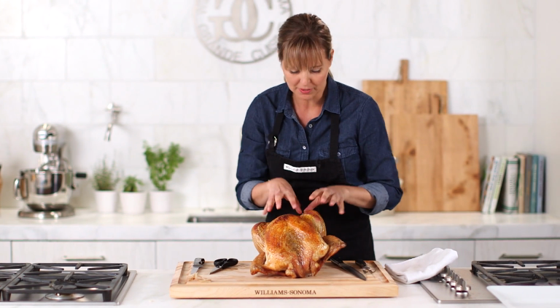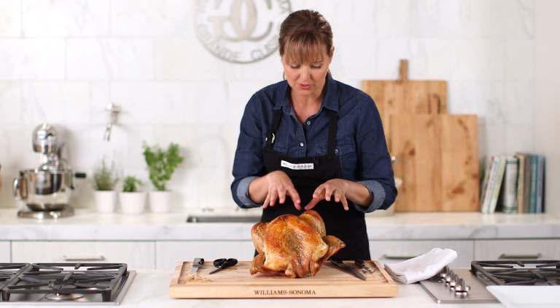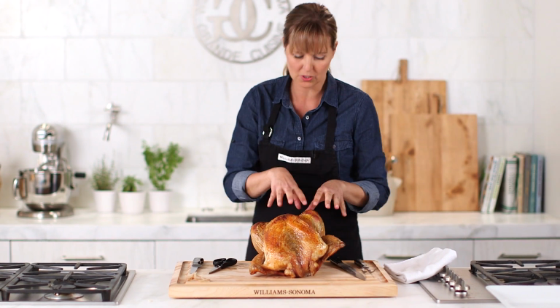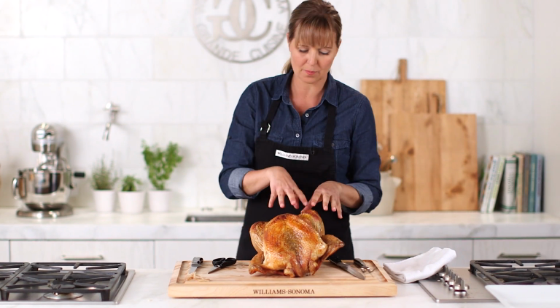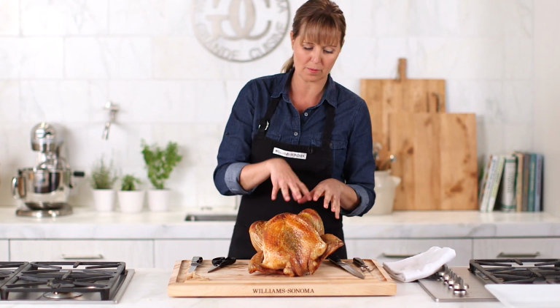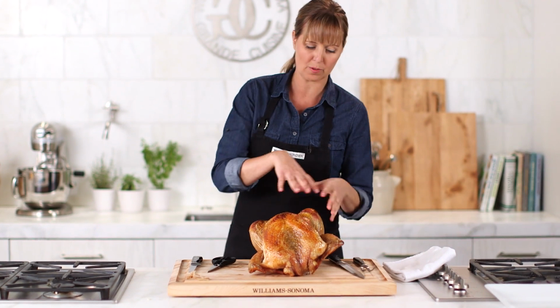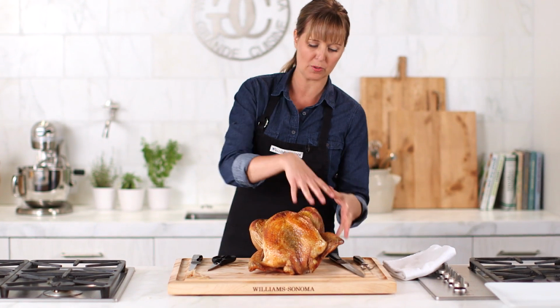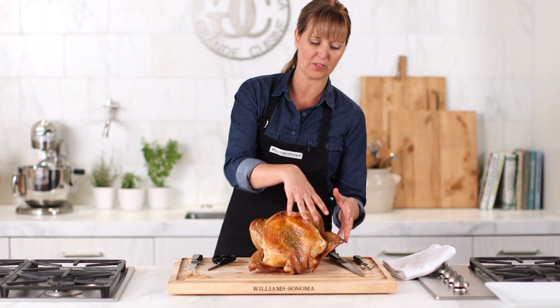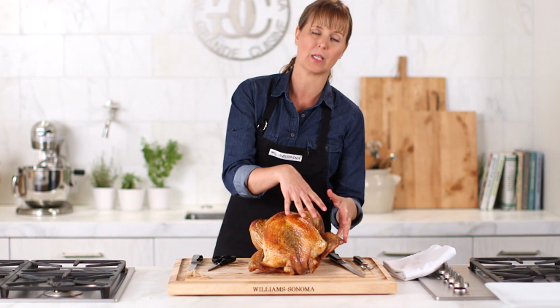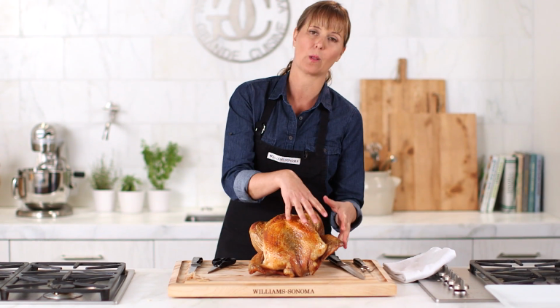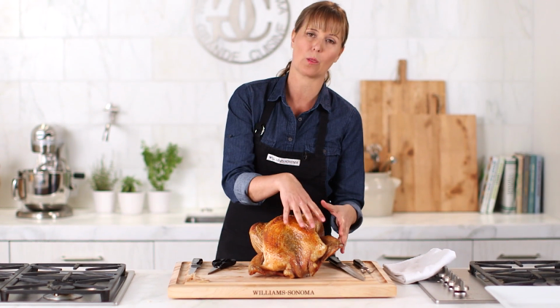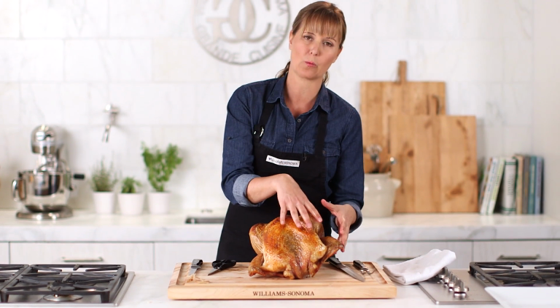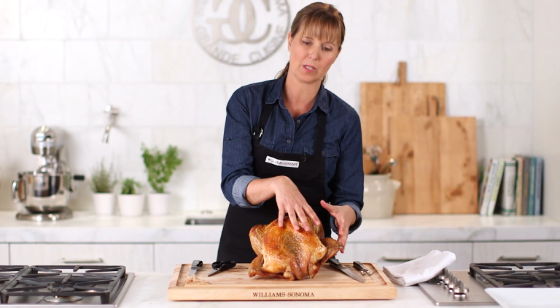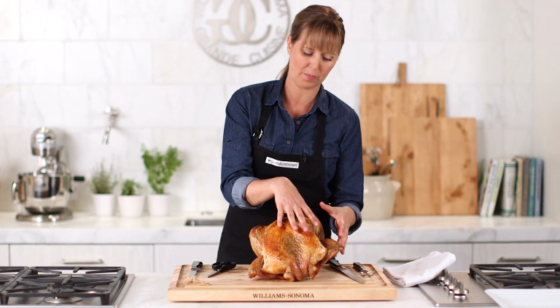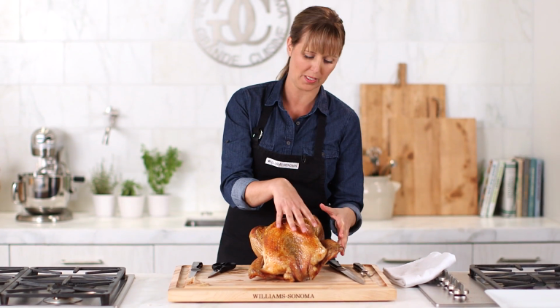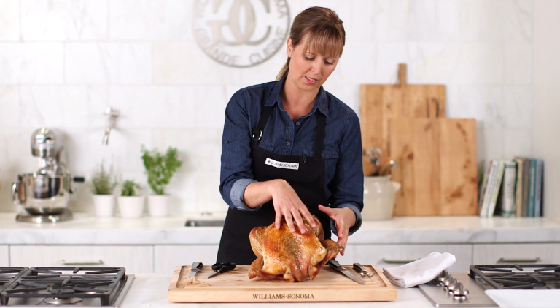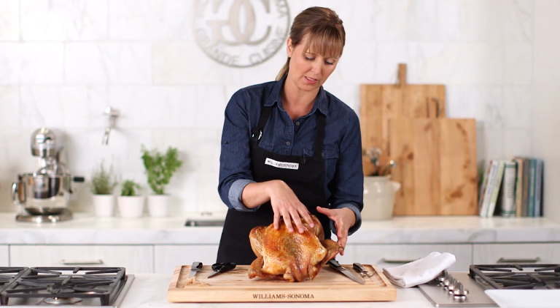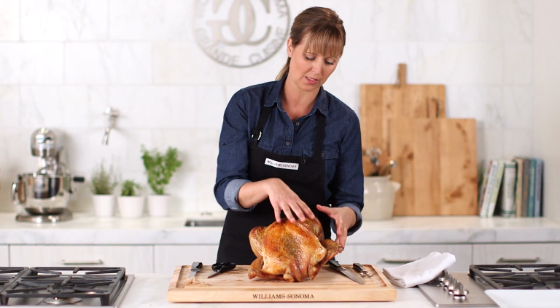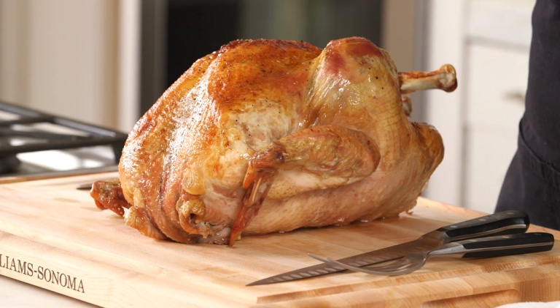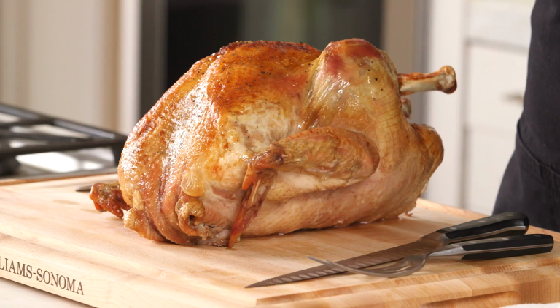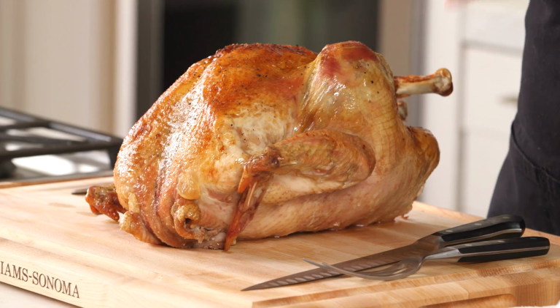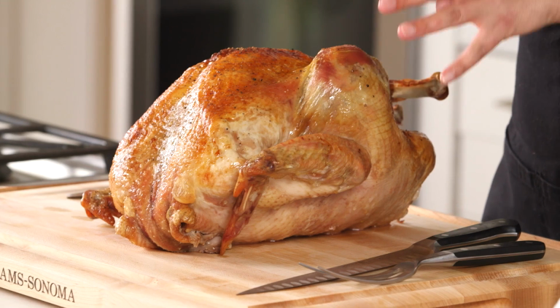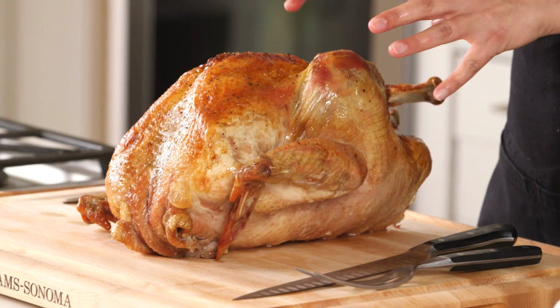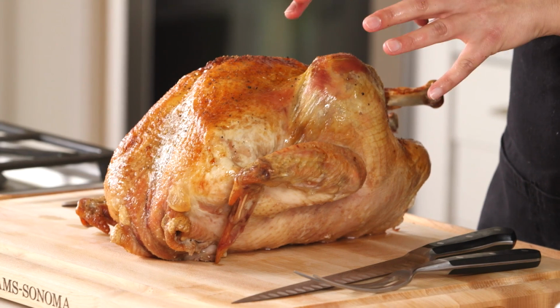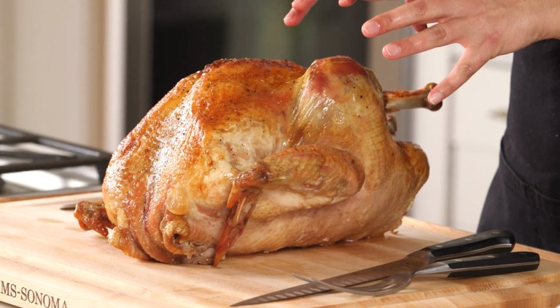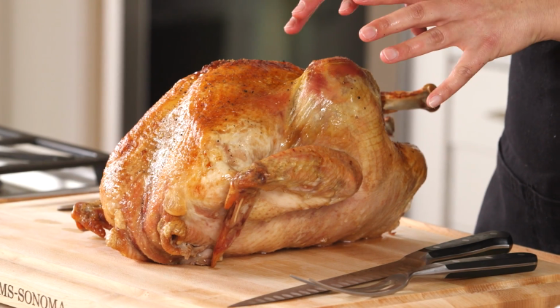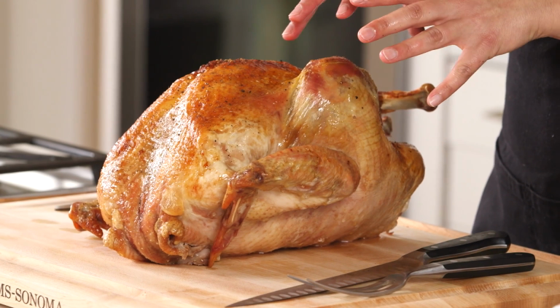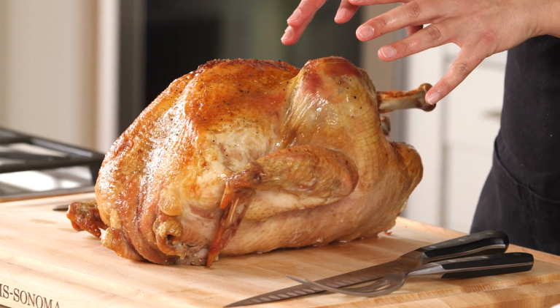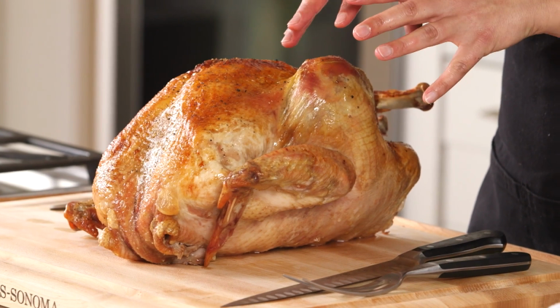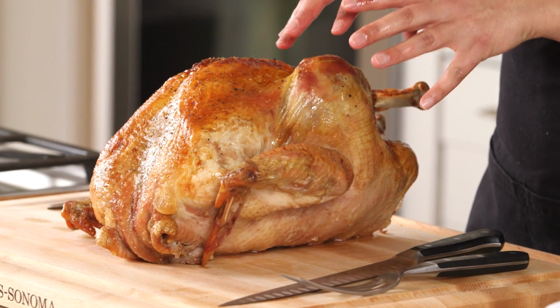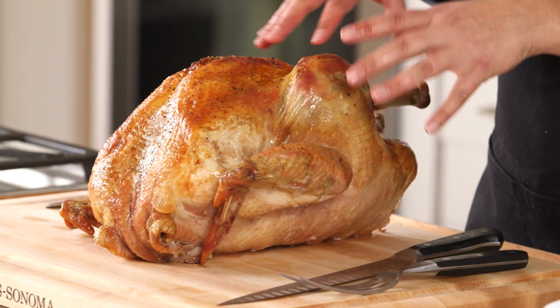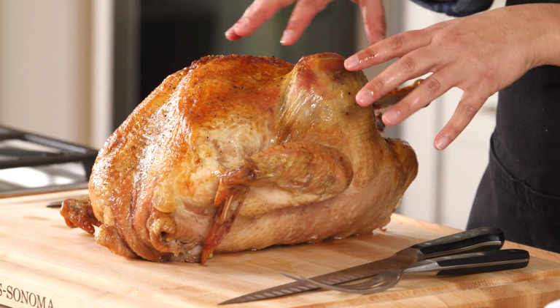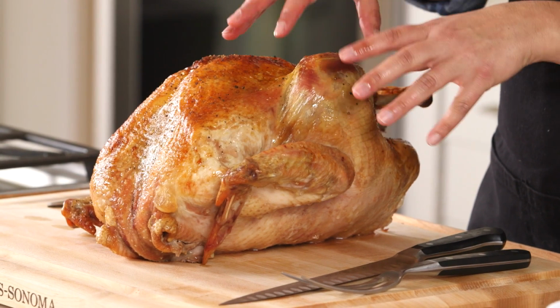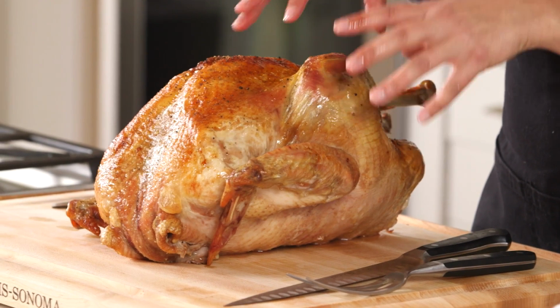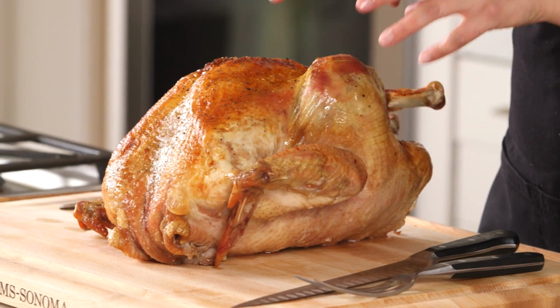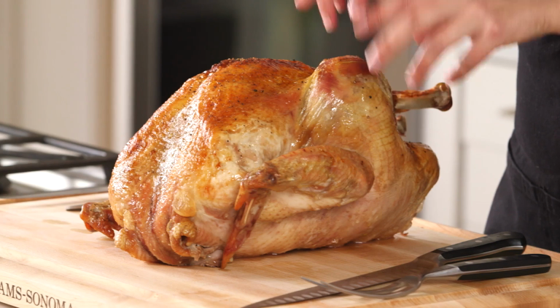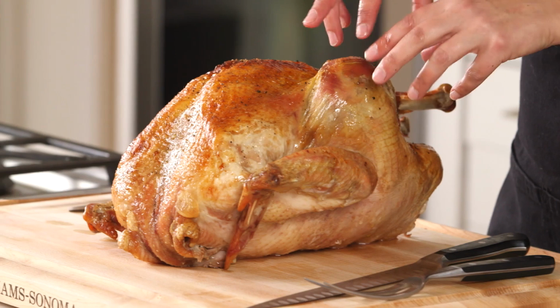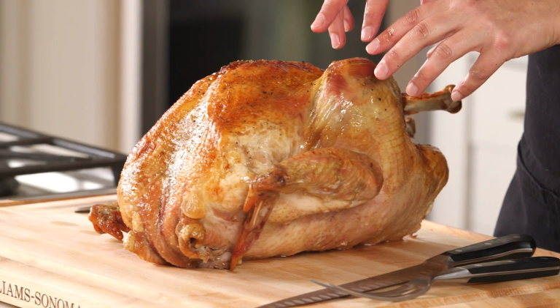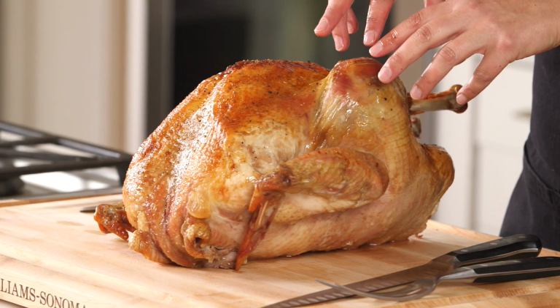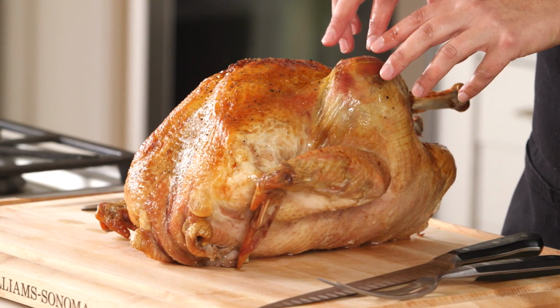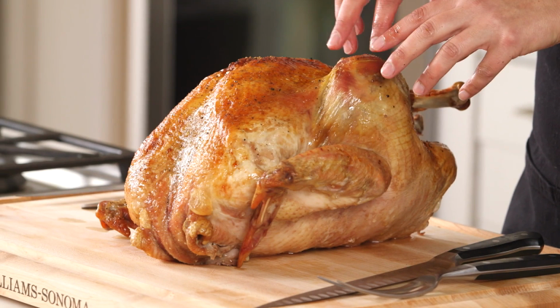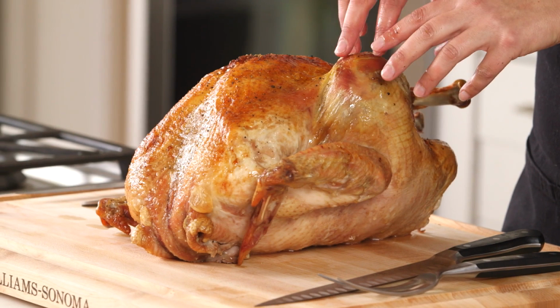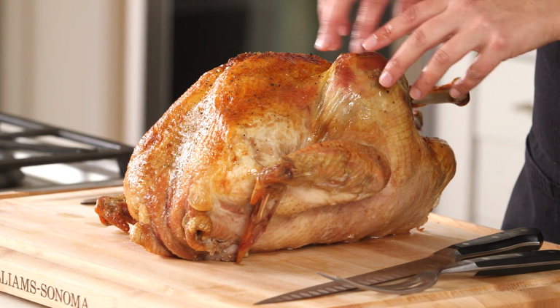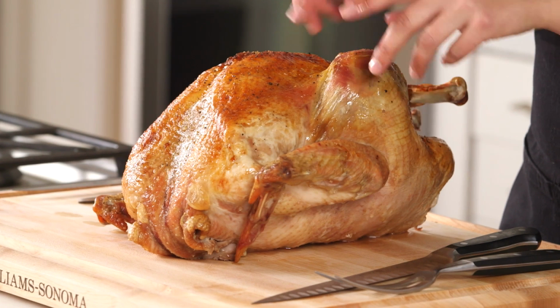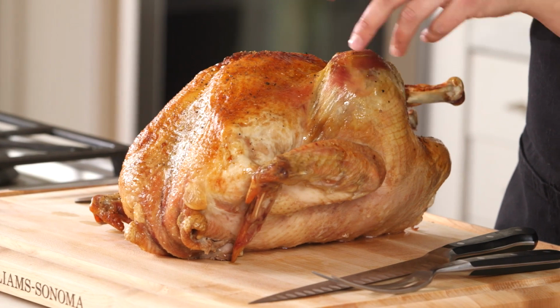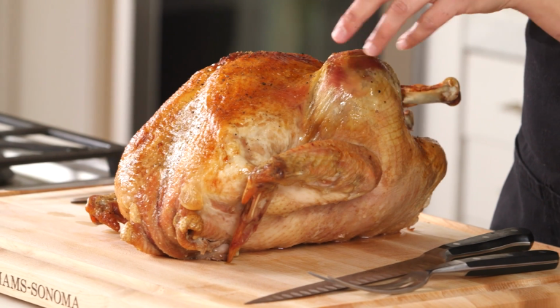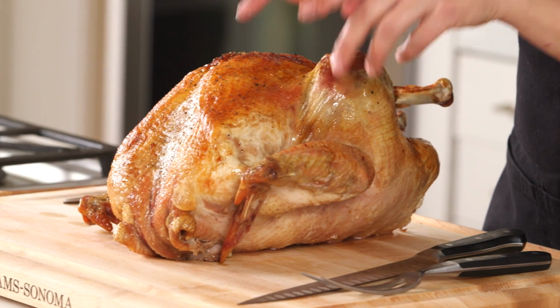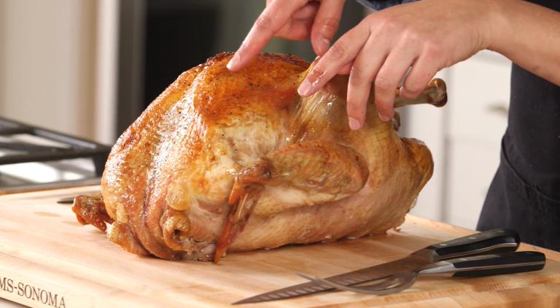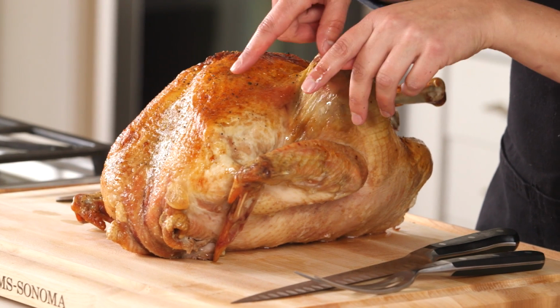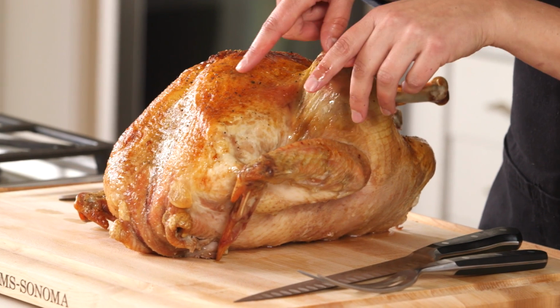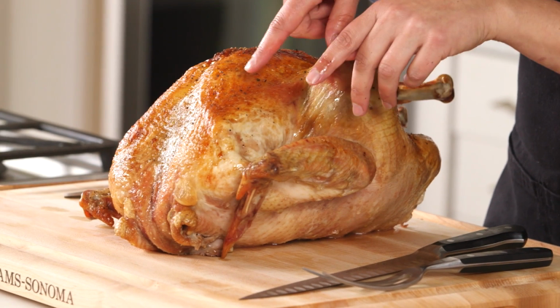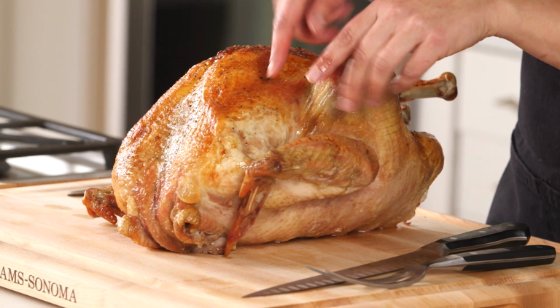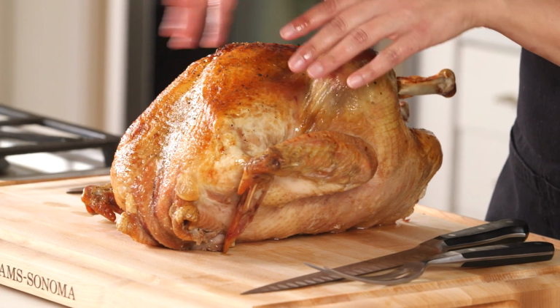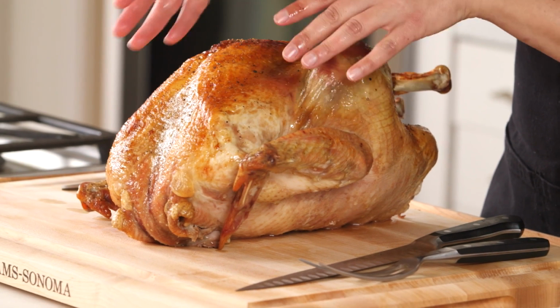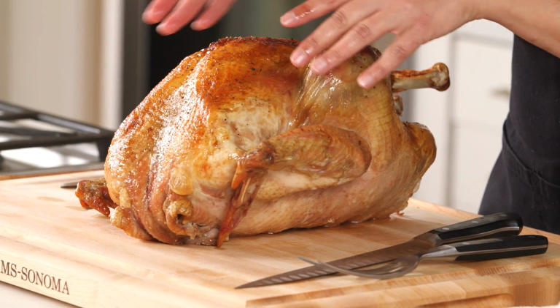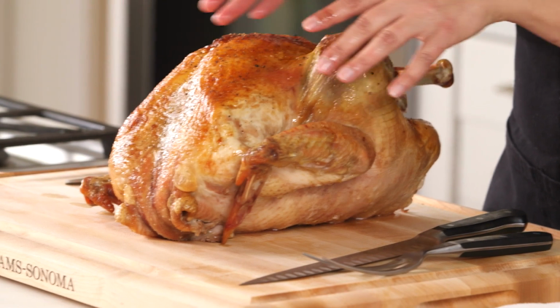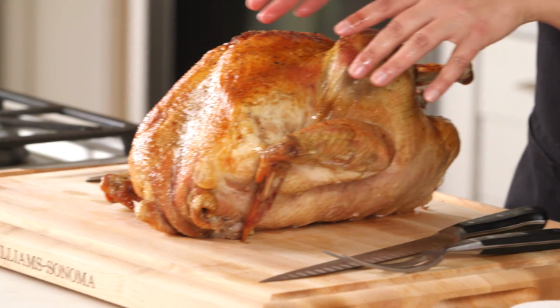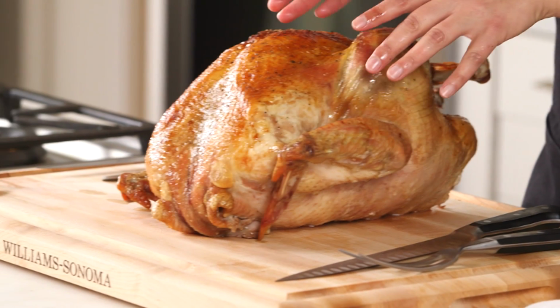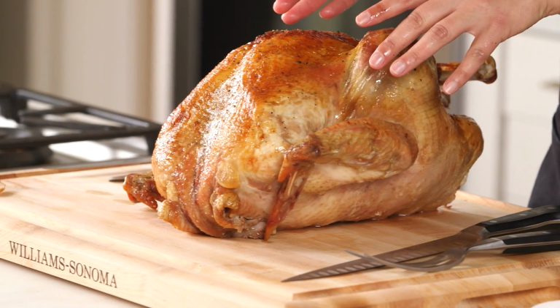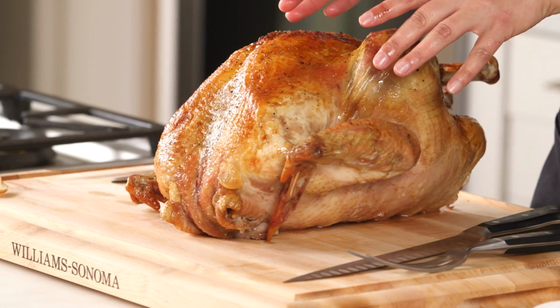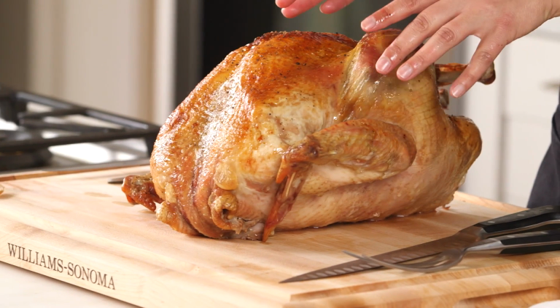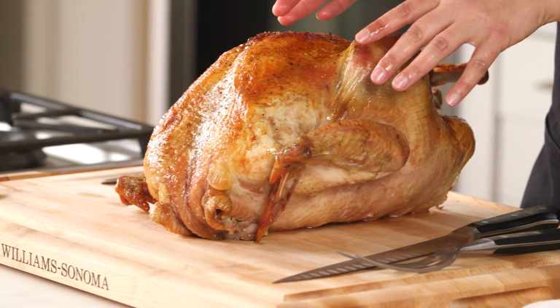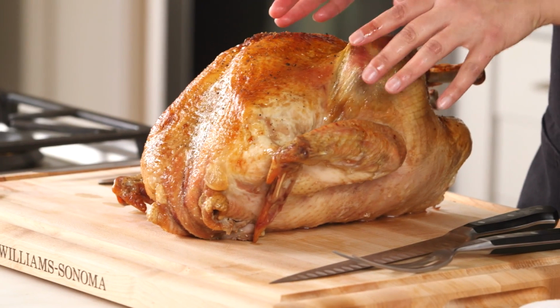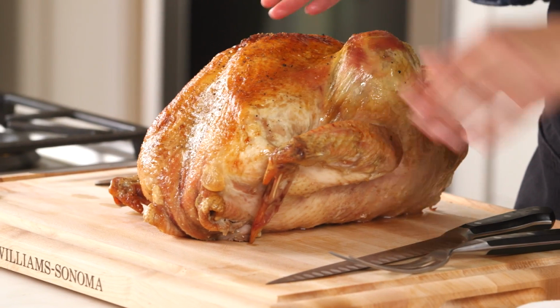I'm going to start by removing it in three pieces. I'm going to remove the leg, then the wing, then the breast, and then I'll slice it and put it on my platter.